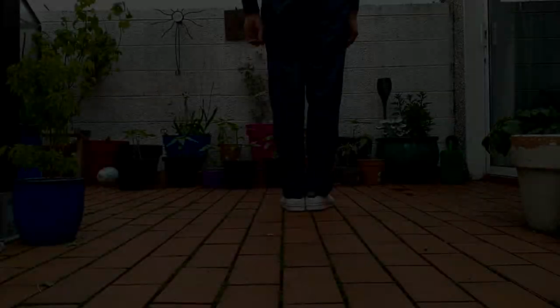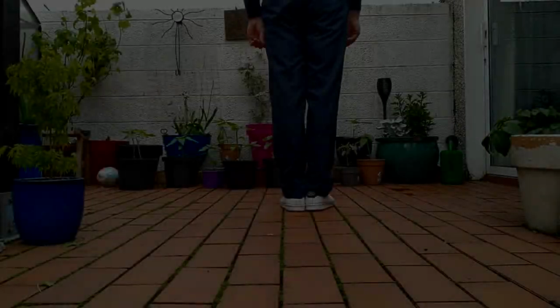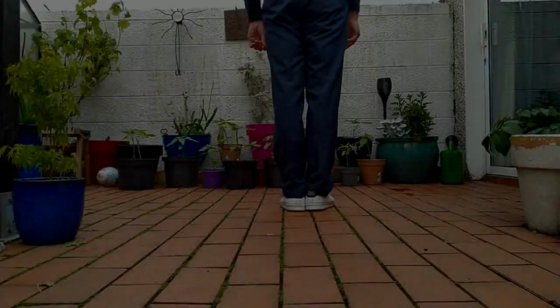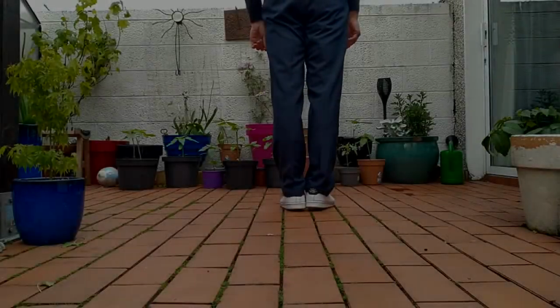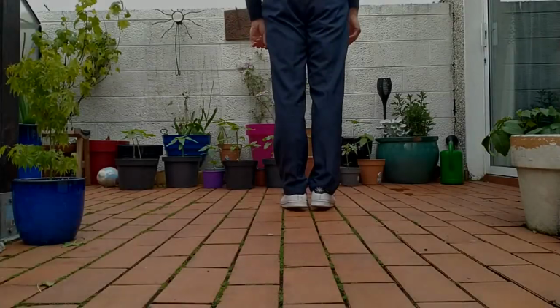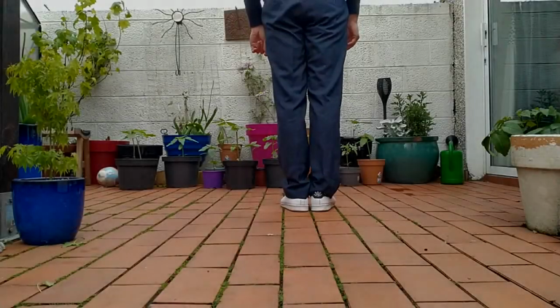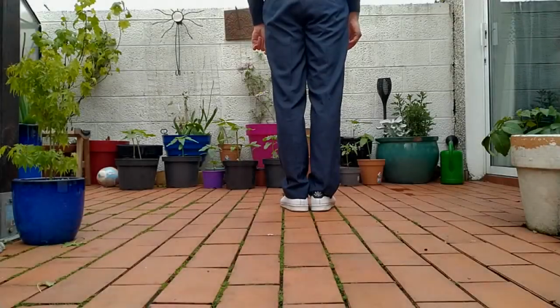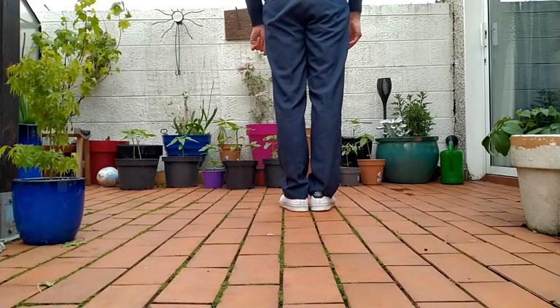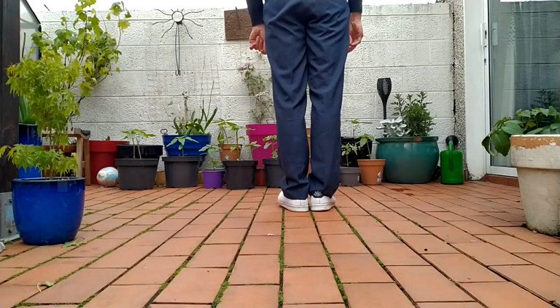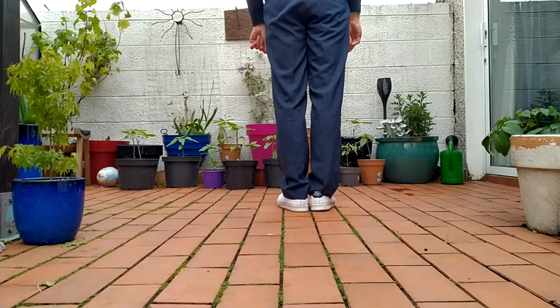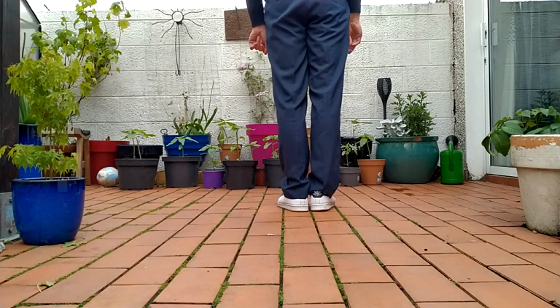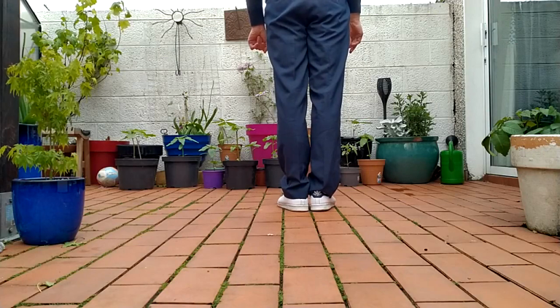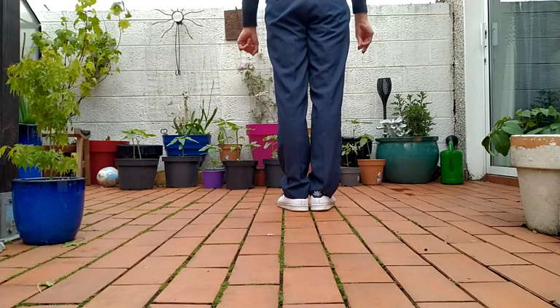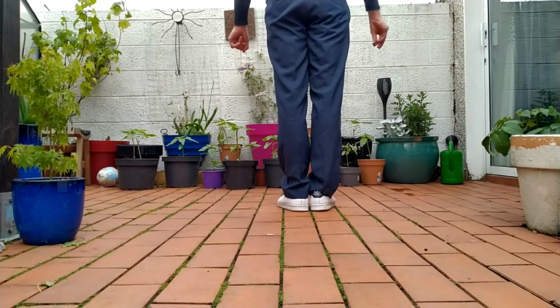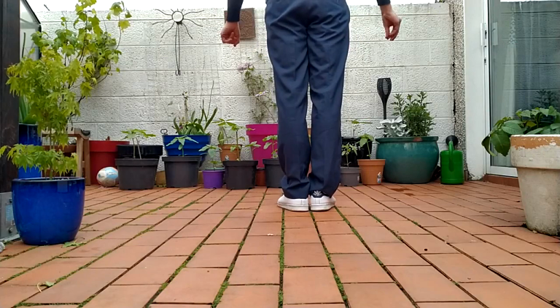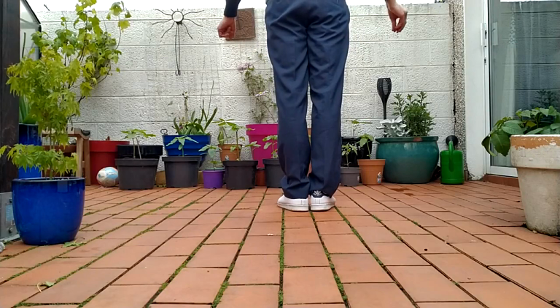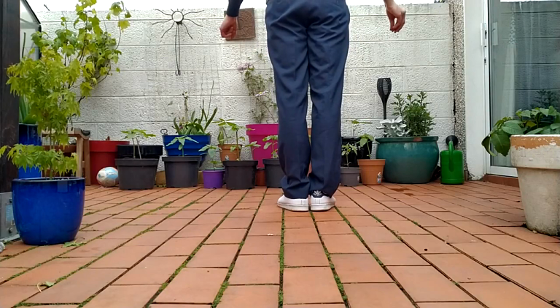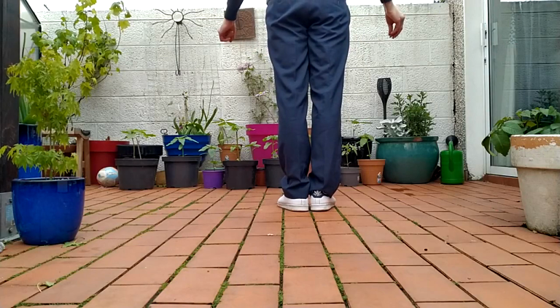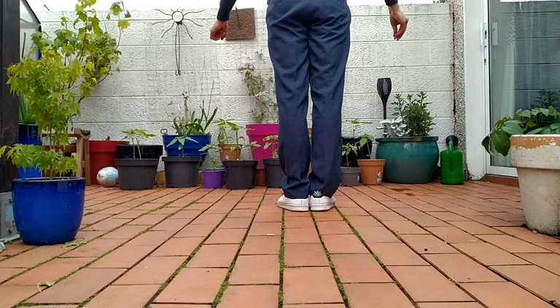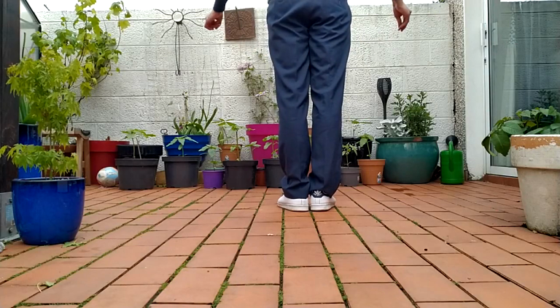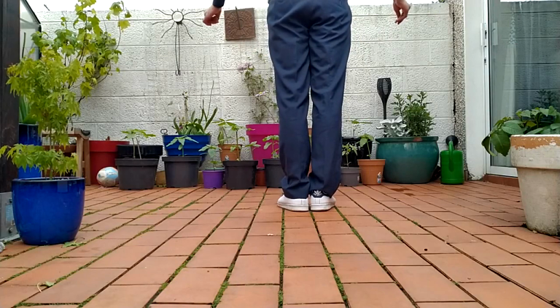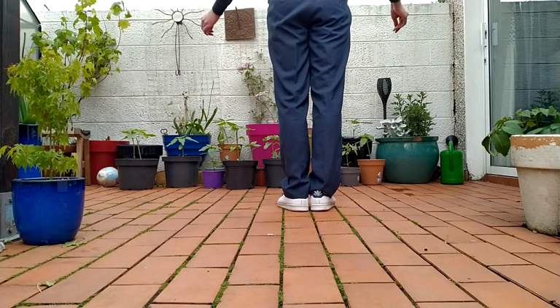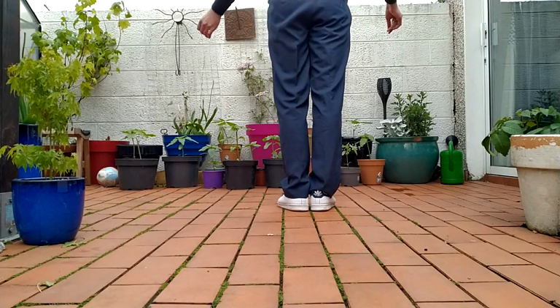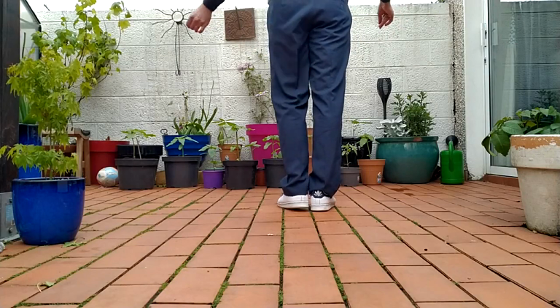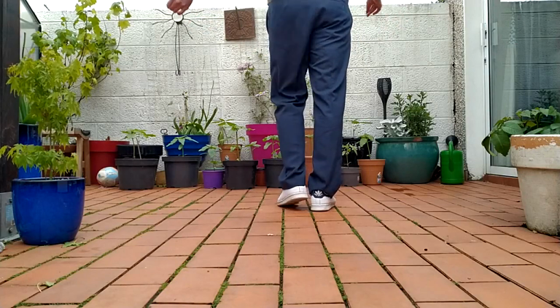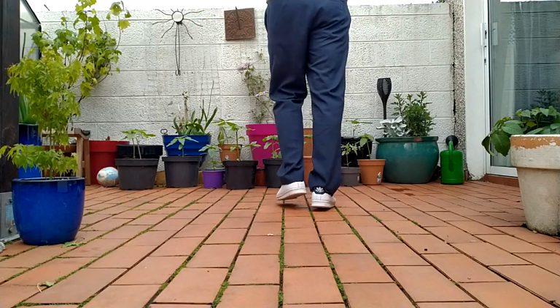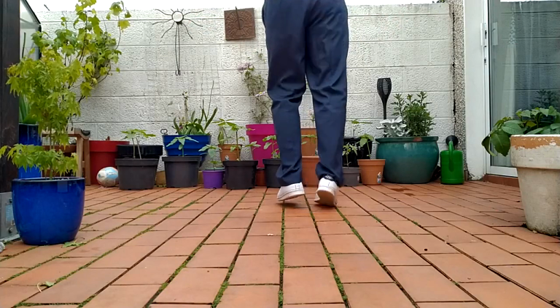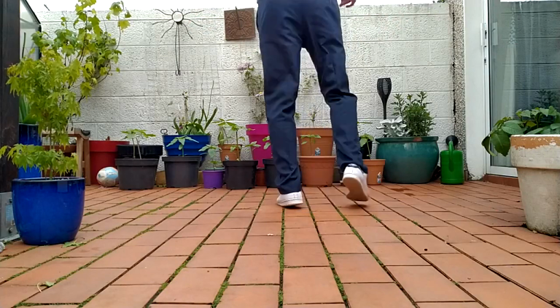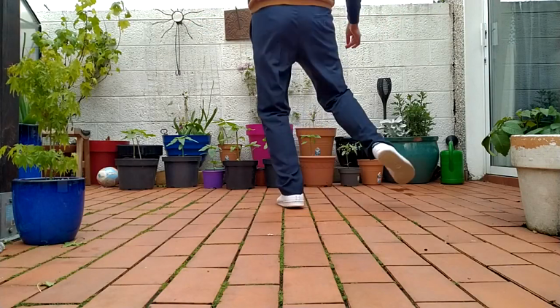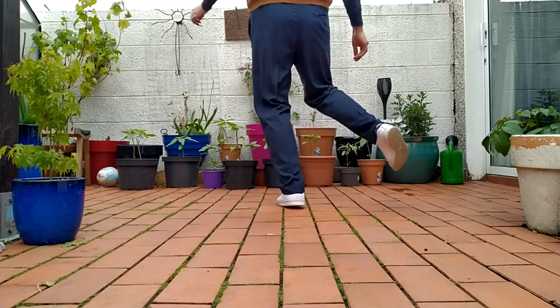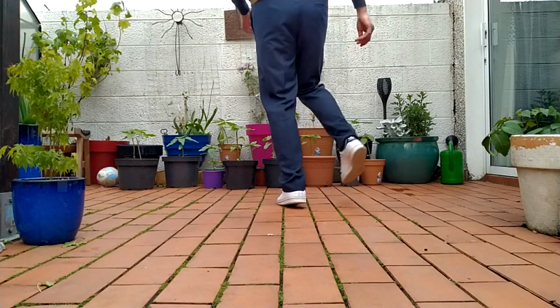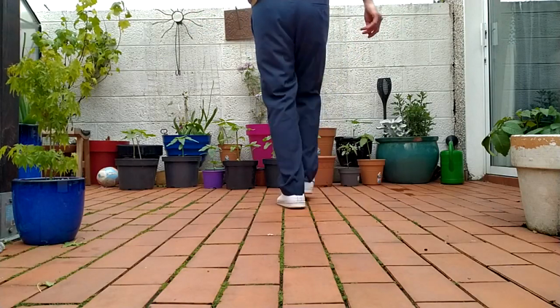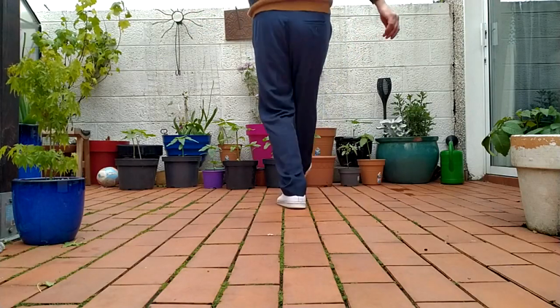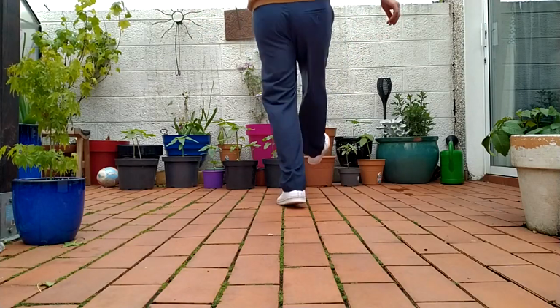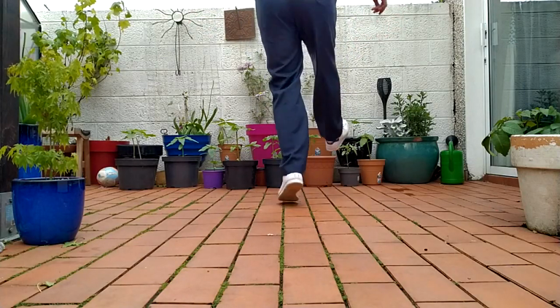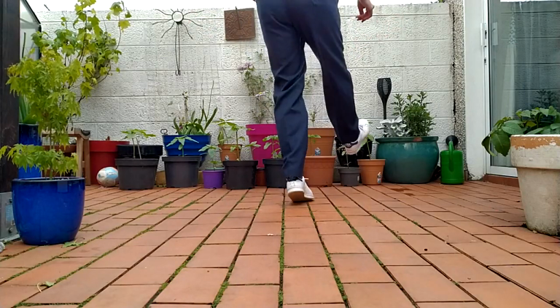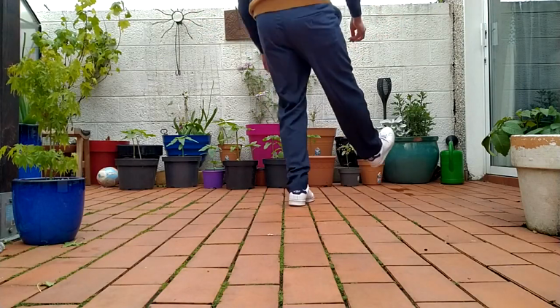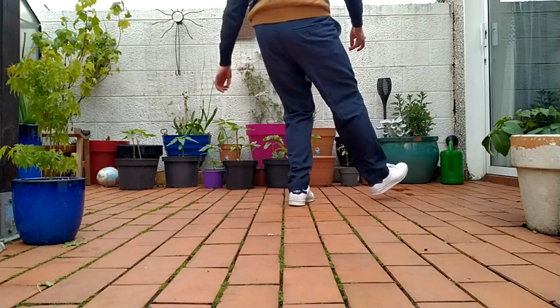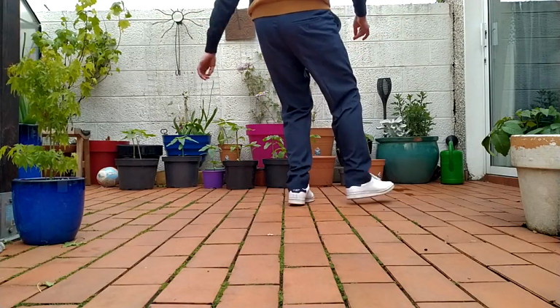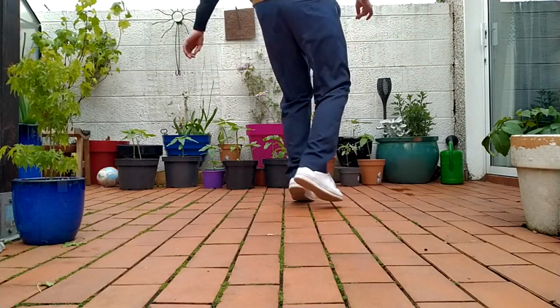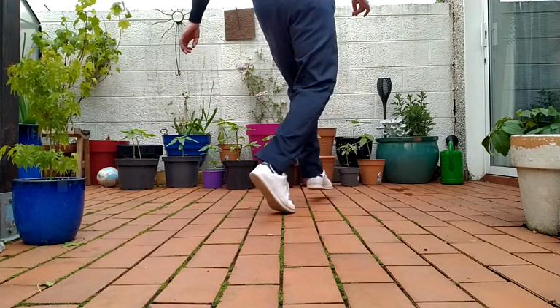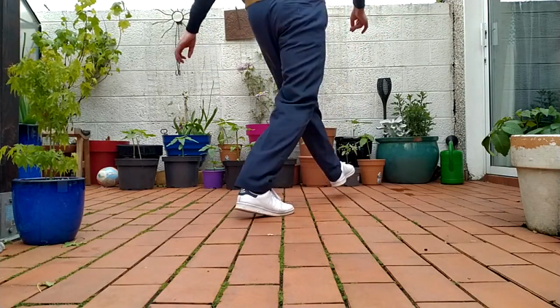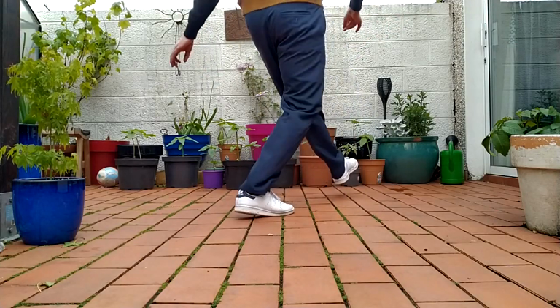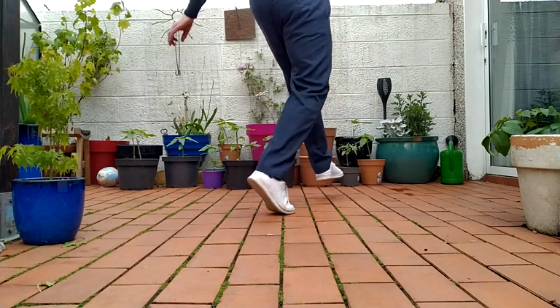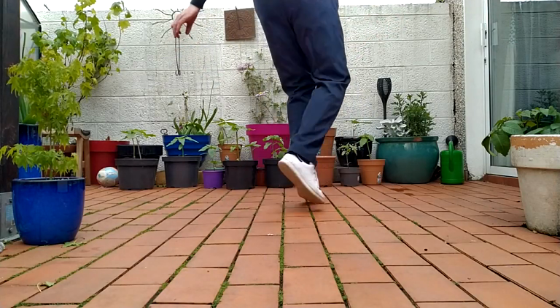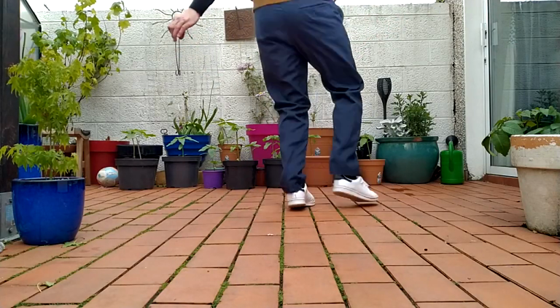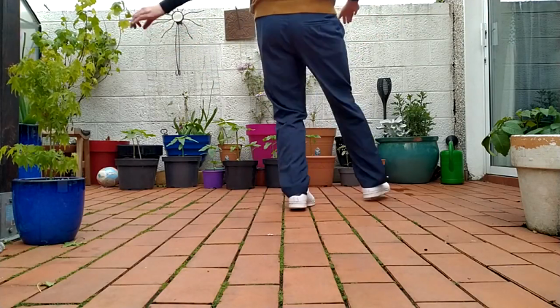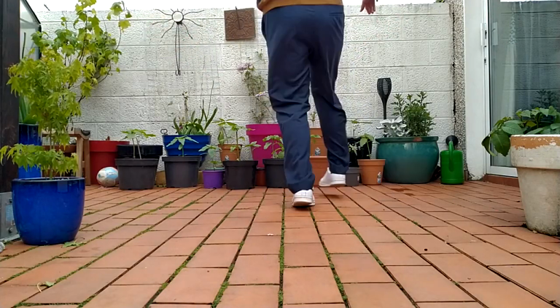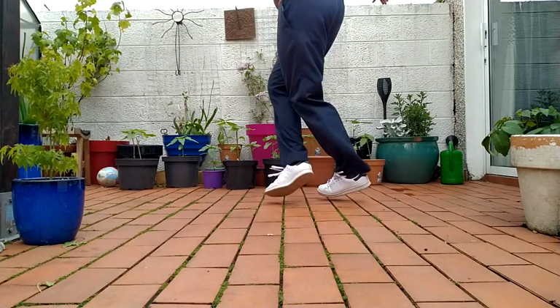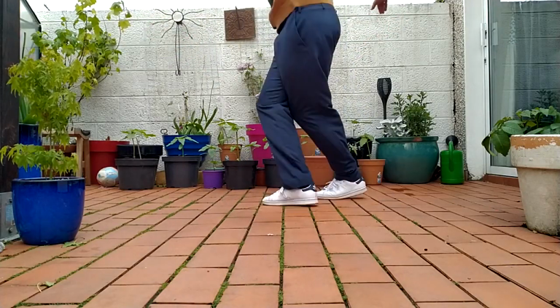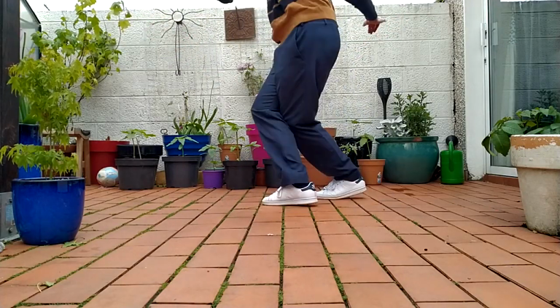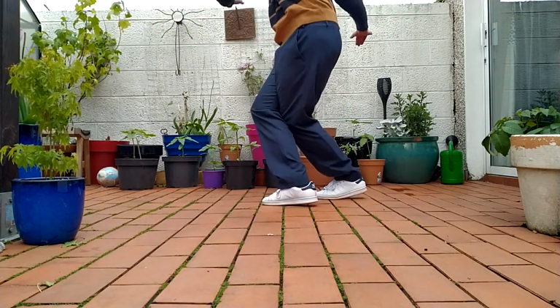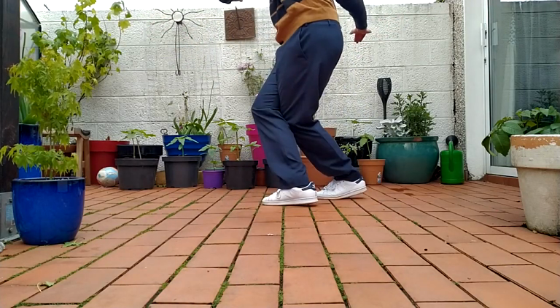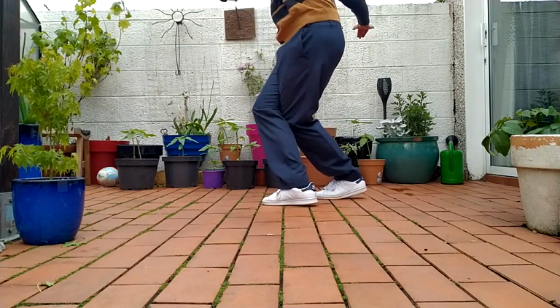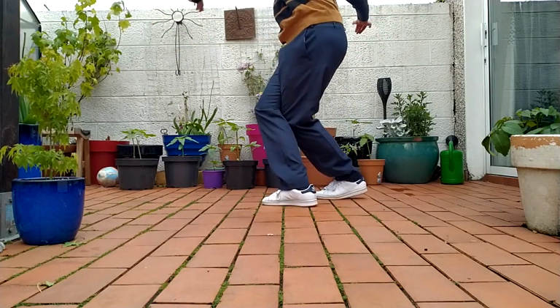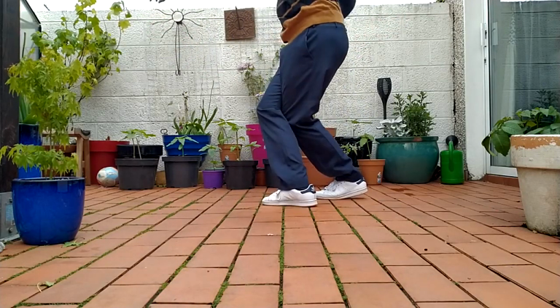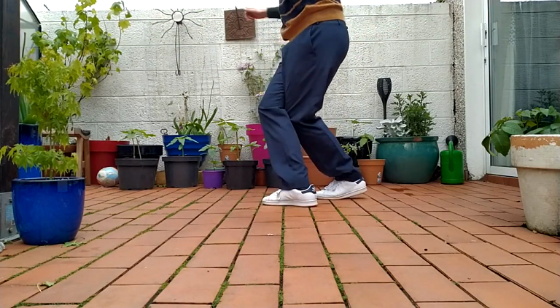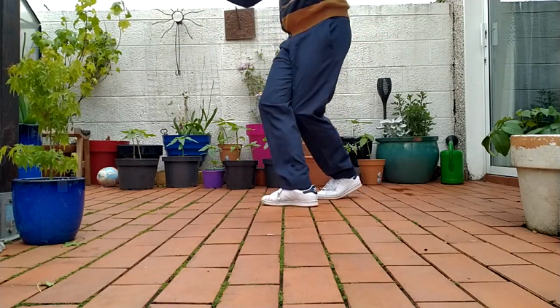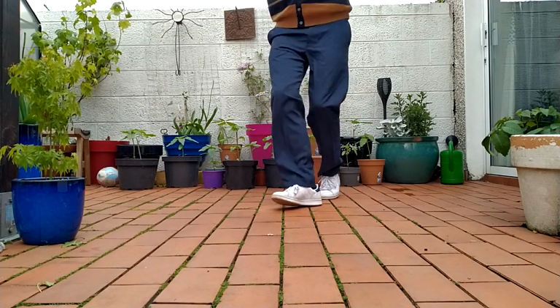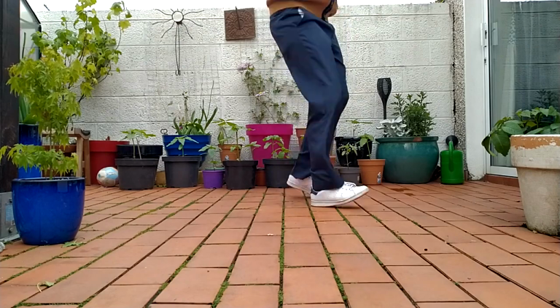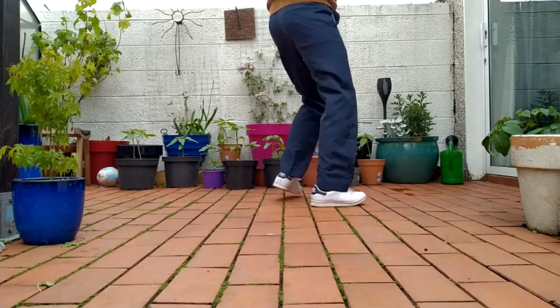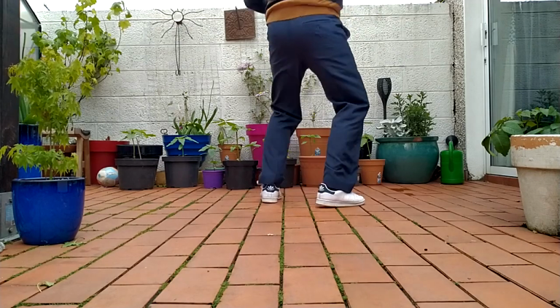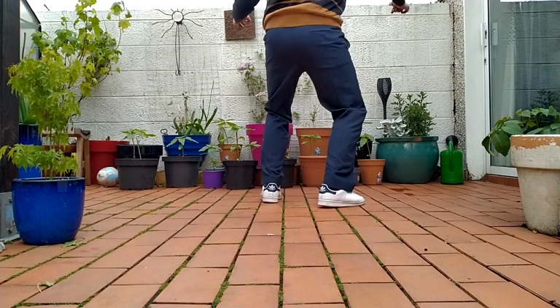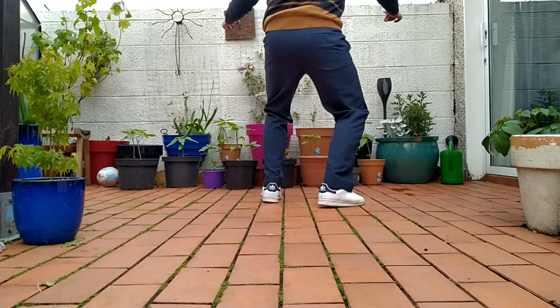Feet only. Five, six, seven, and one, two, three, four, five, seven.